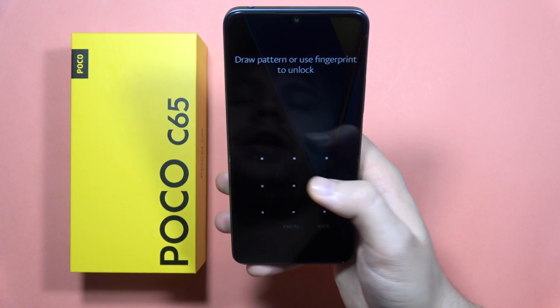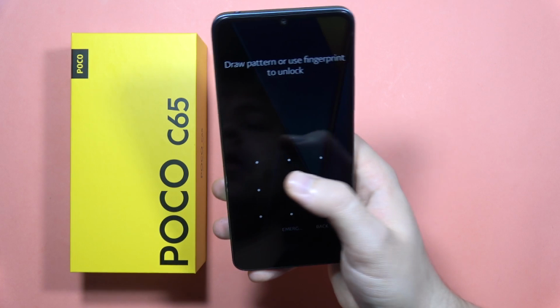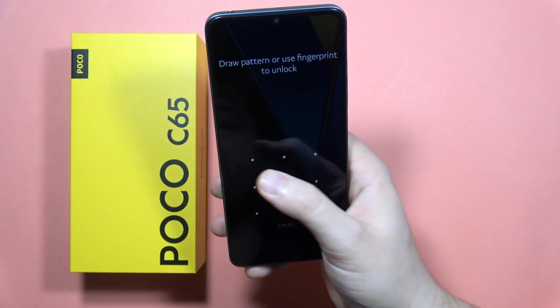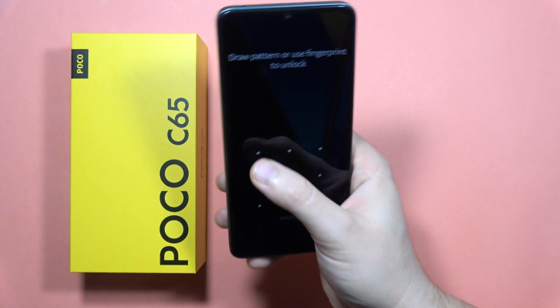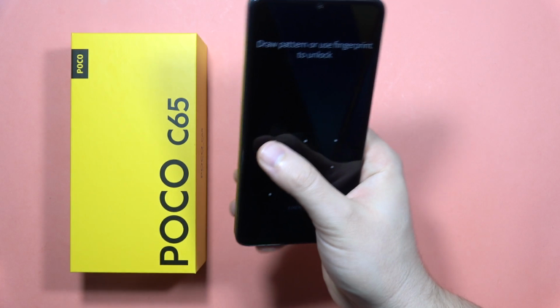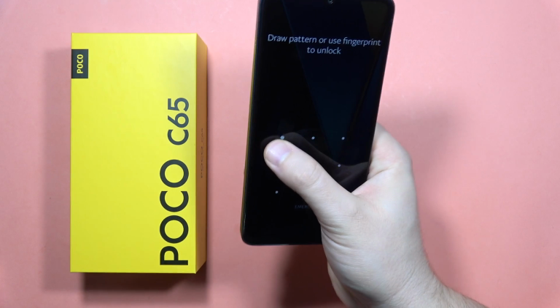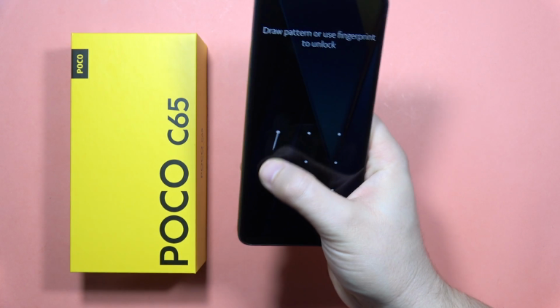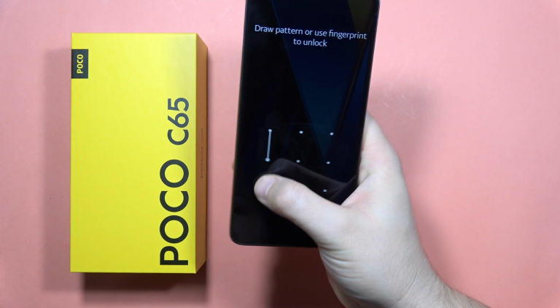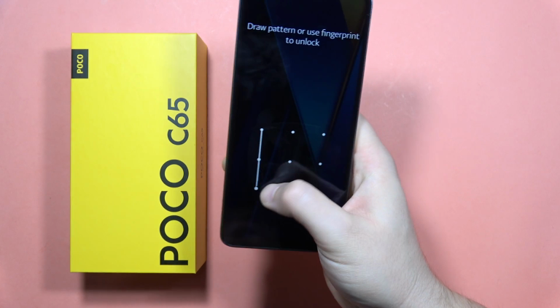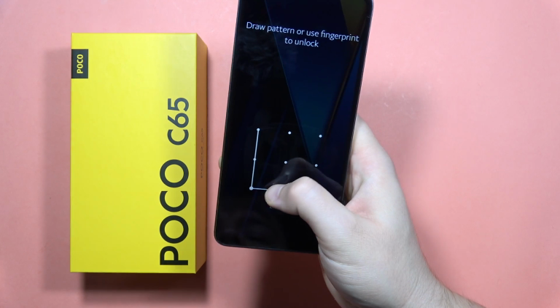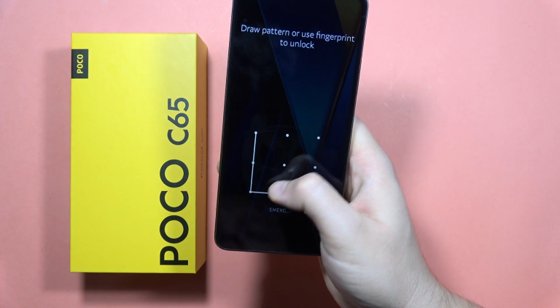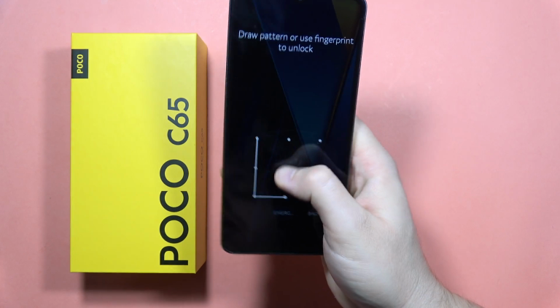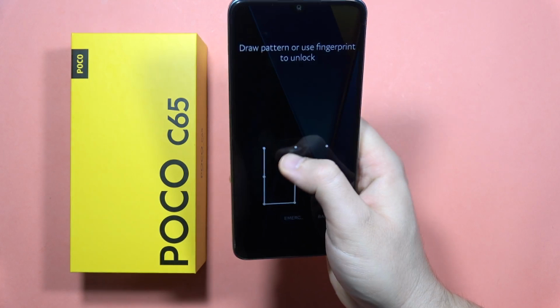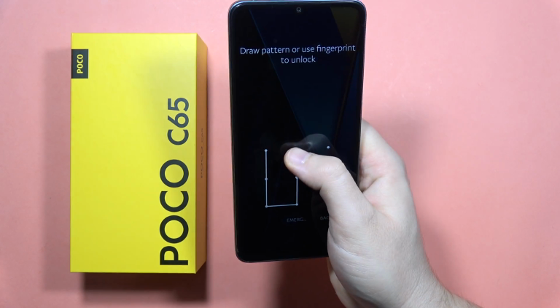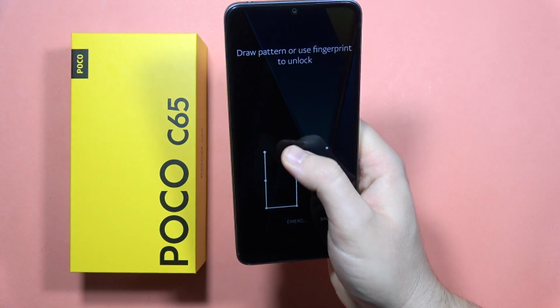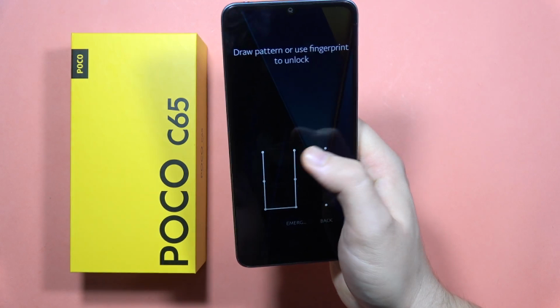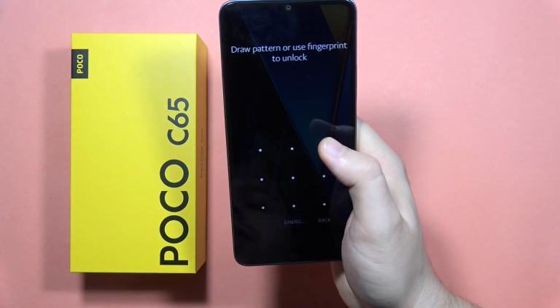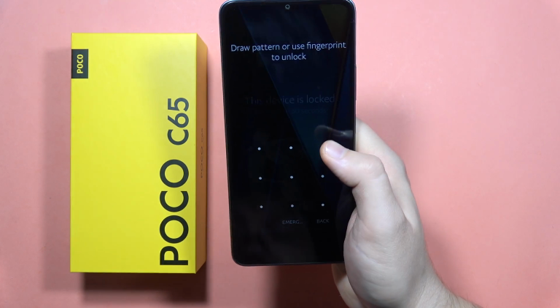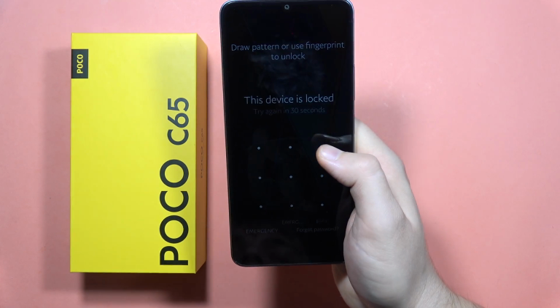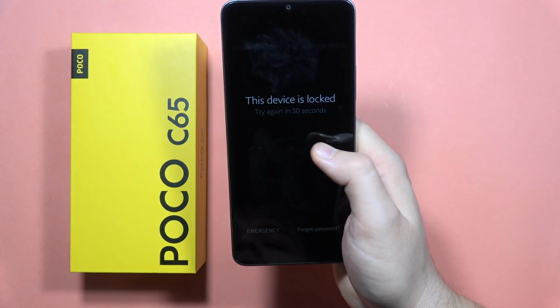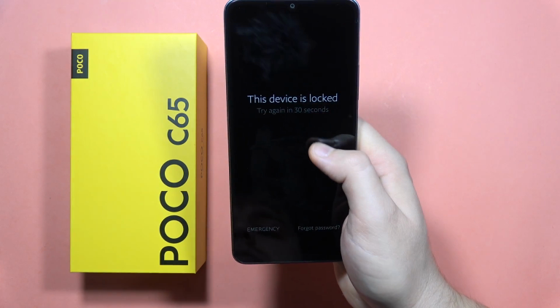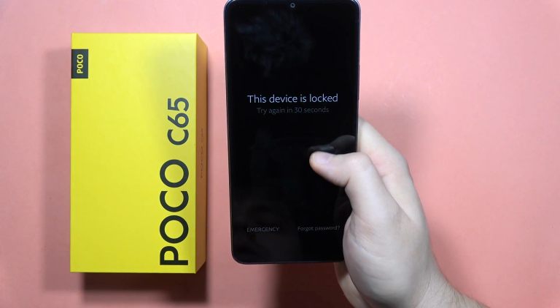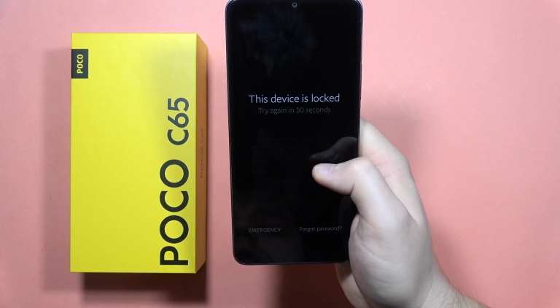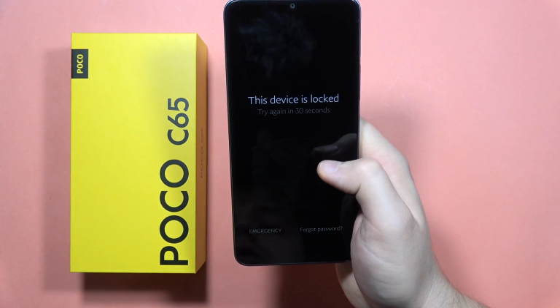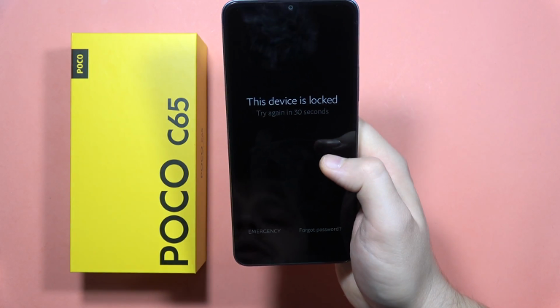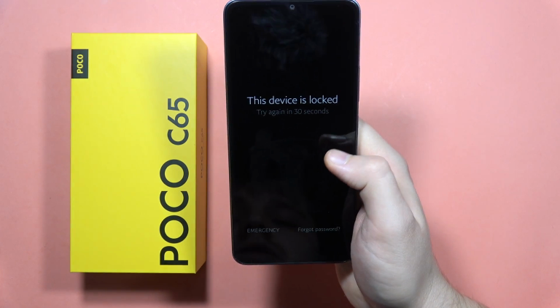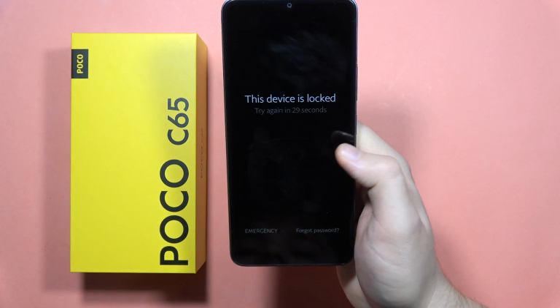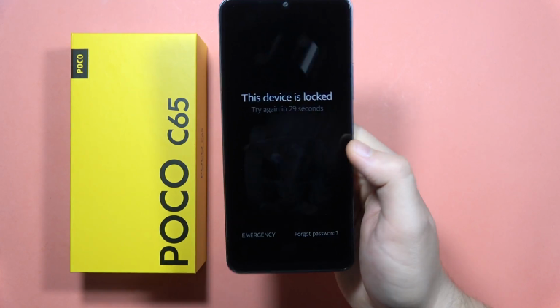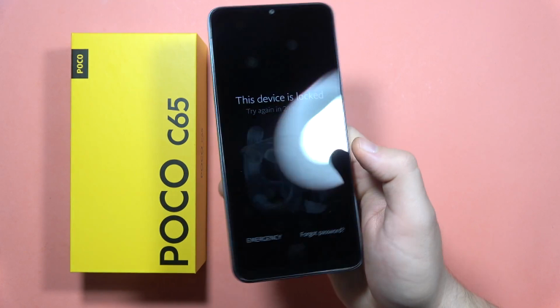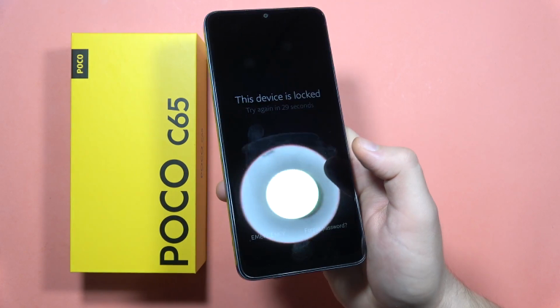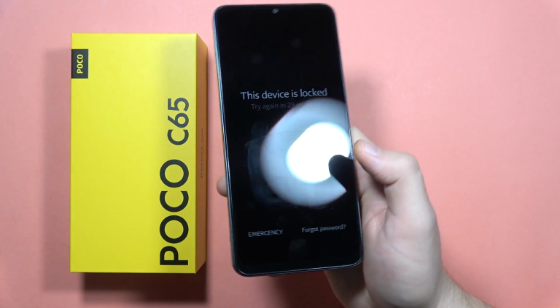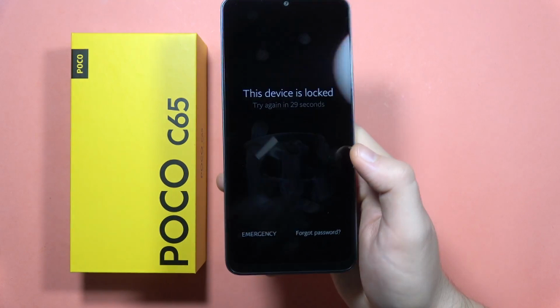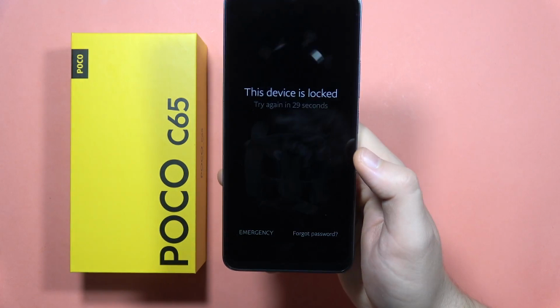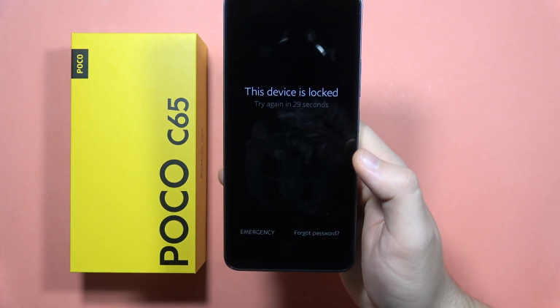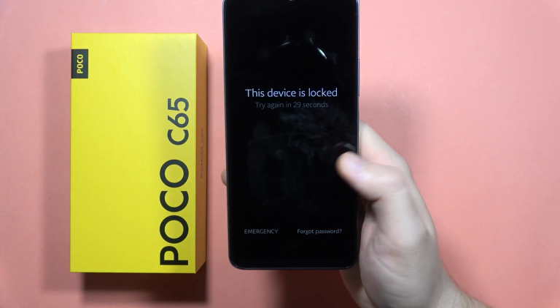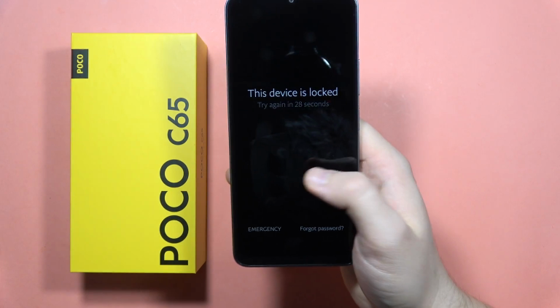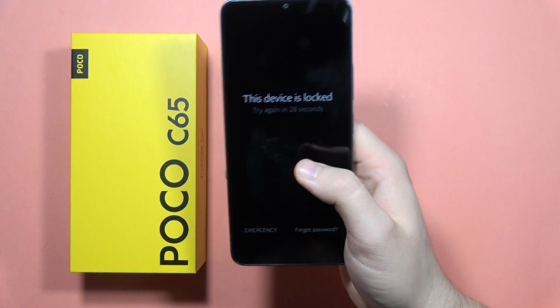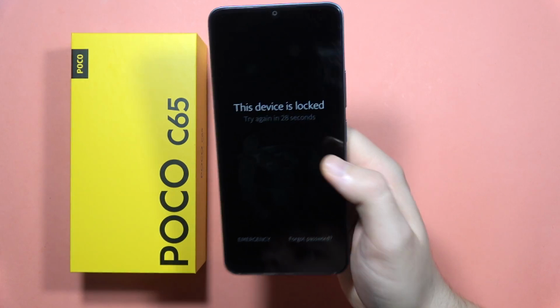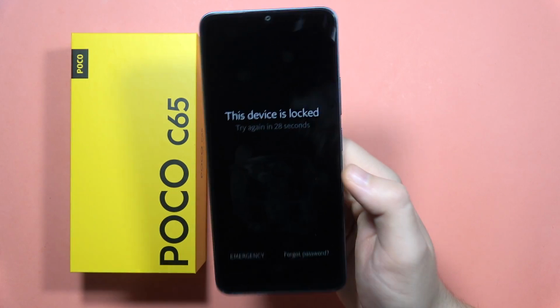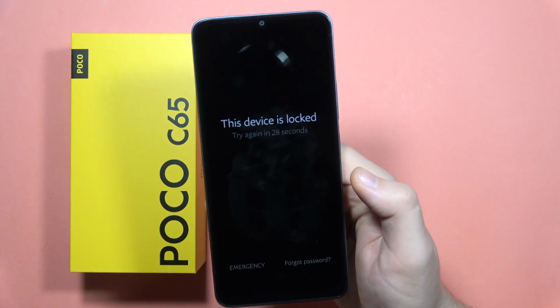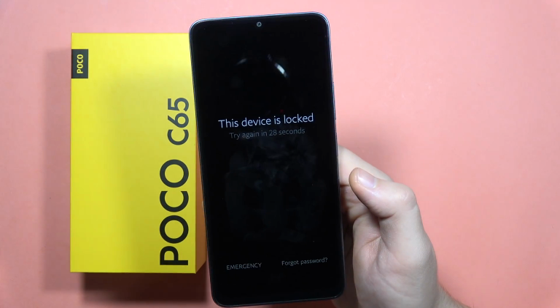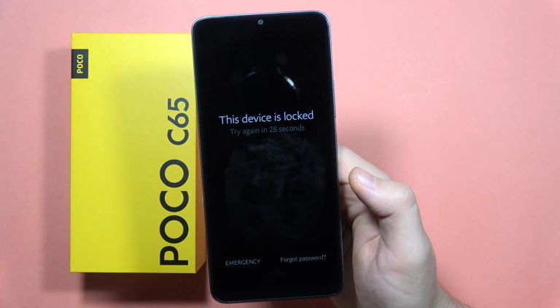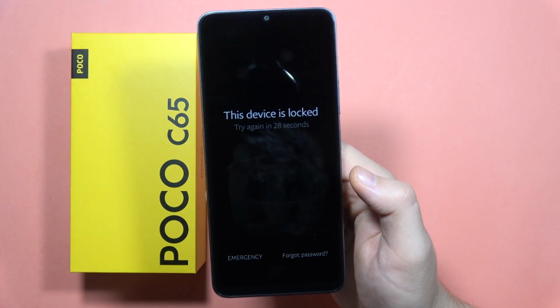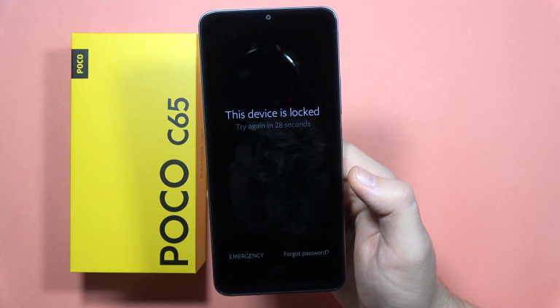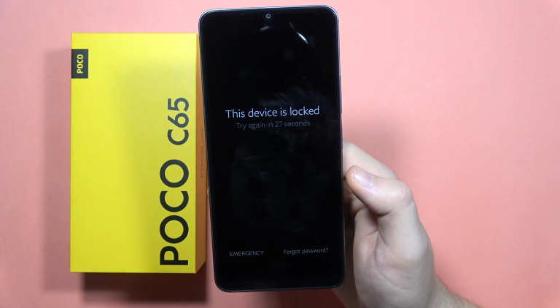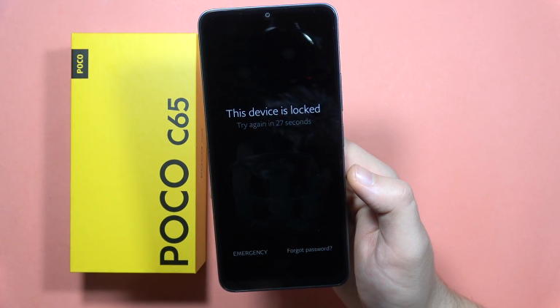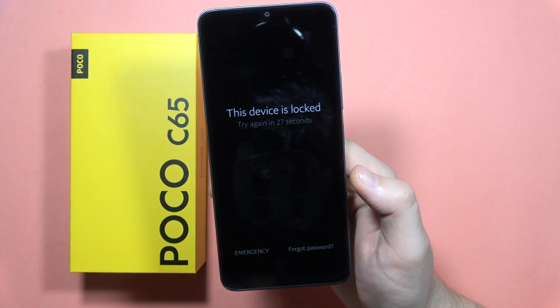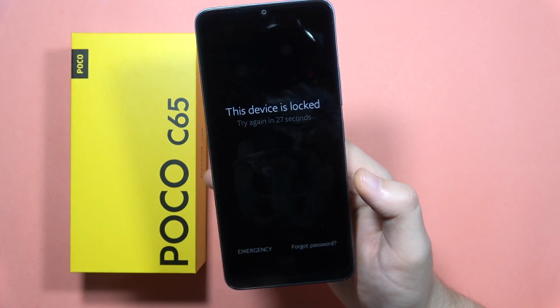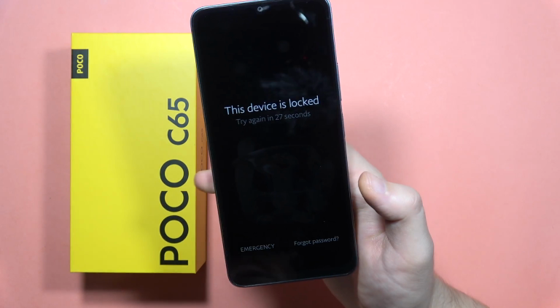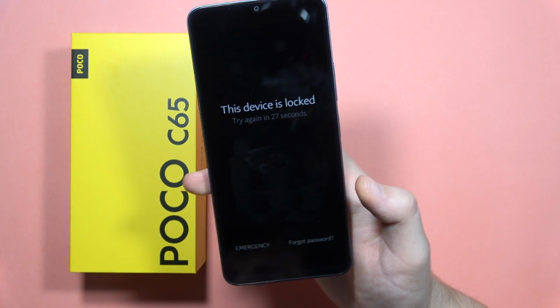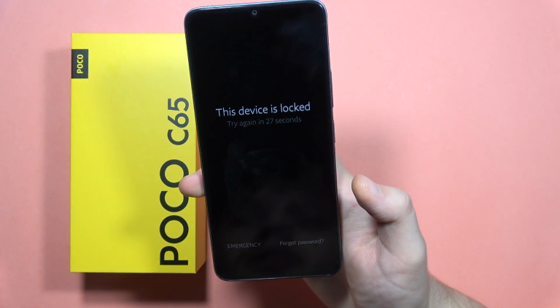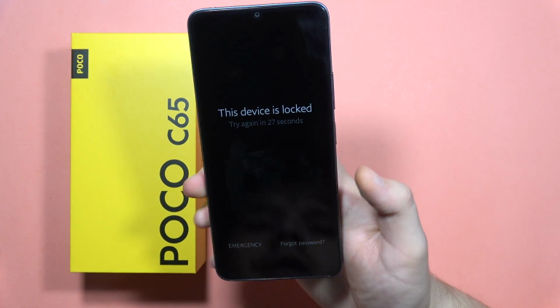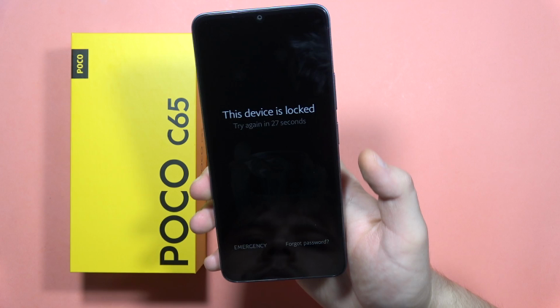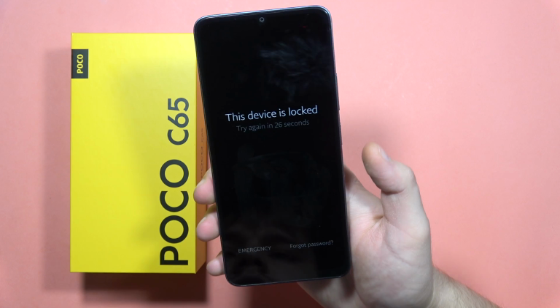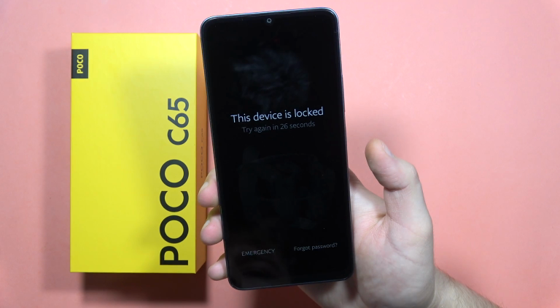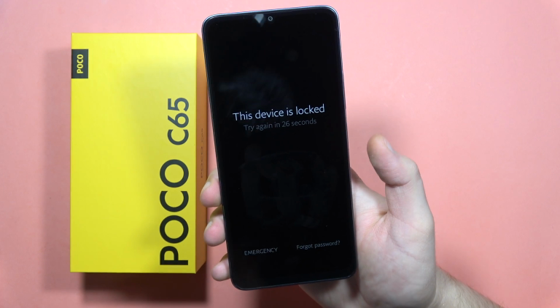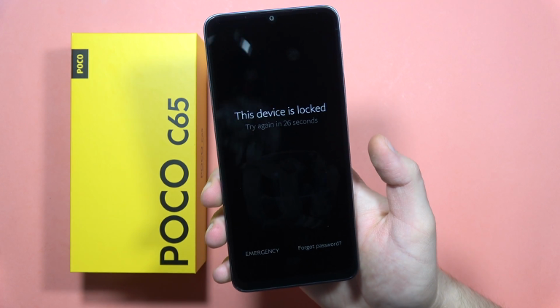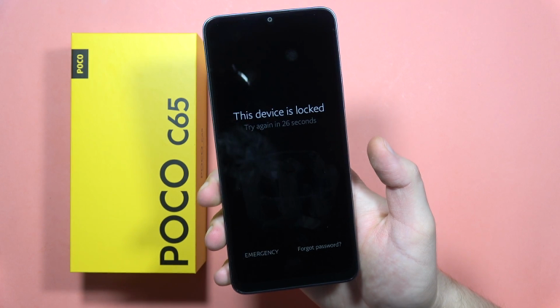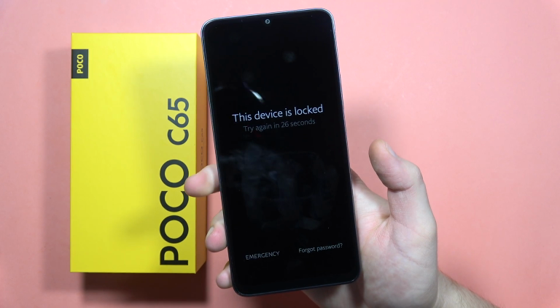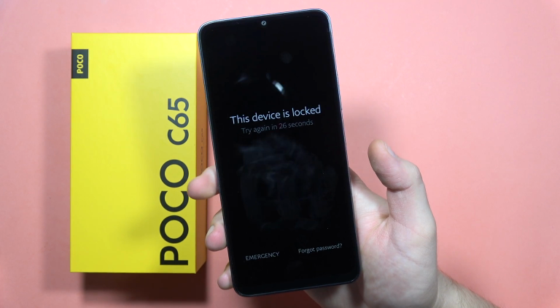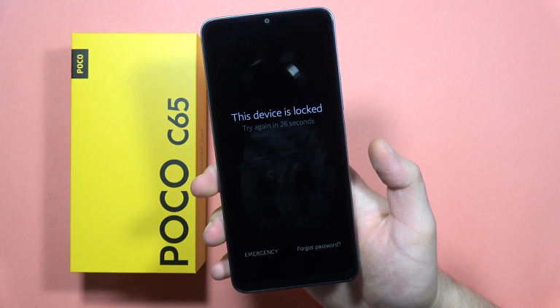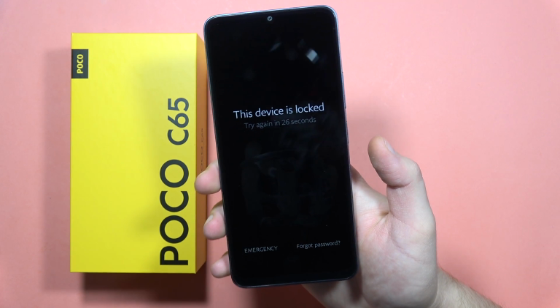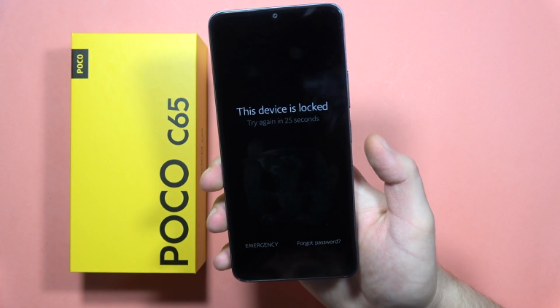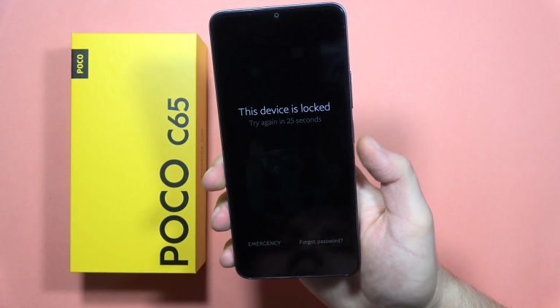If you forgot your screen lock password to your POCO C65 and your device is locked, let me show you how we can fix it.